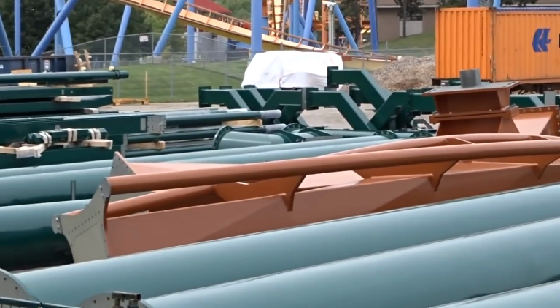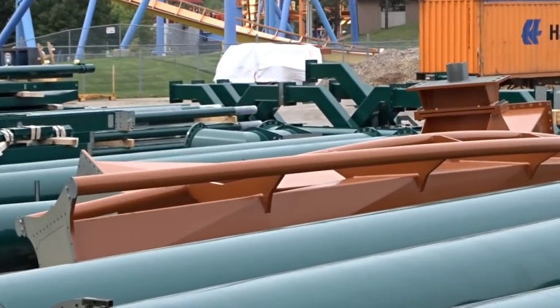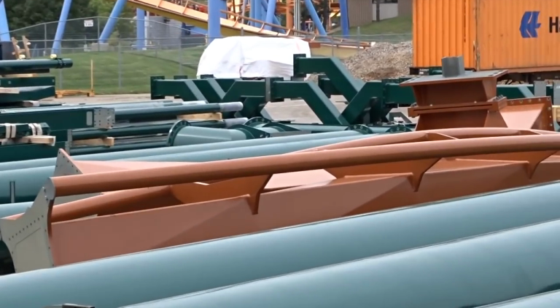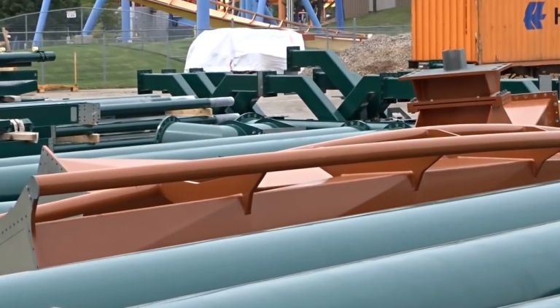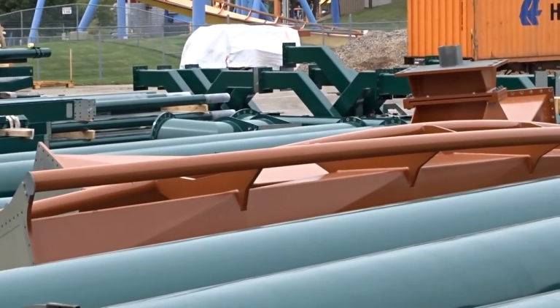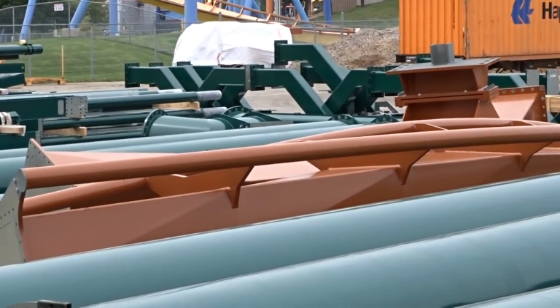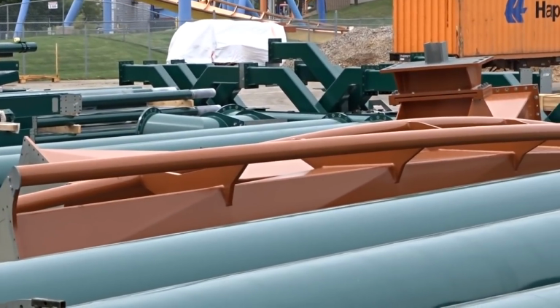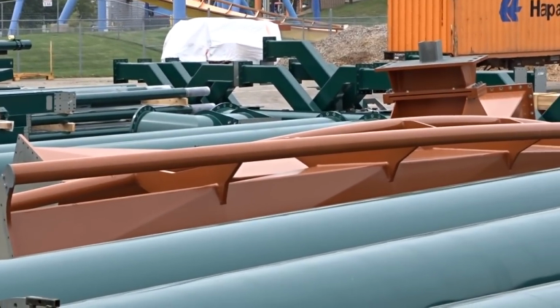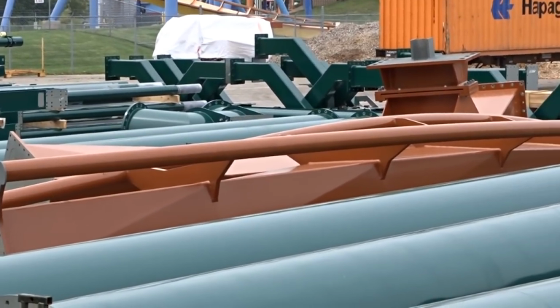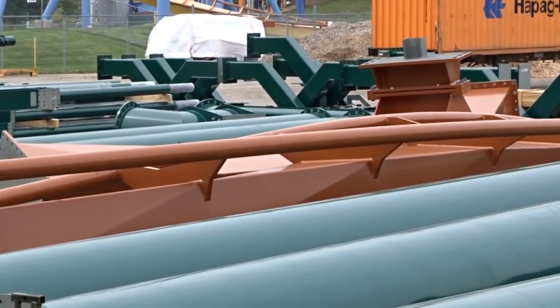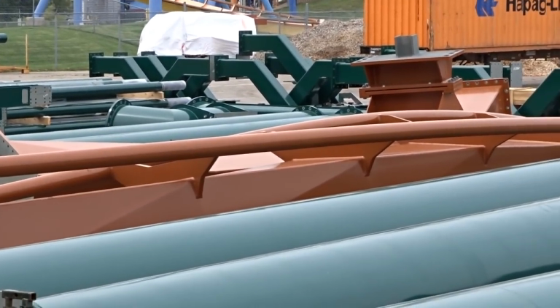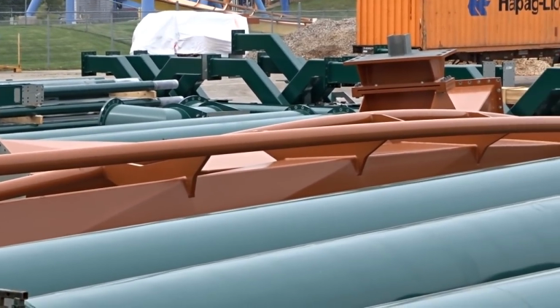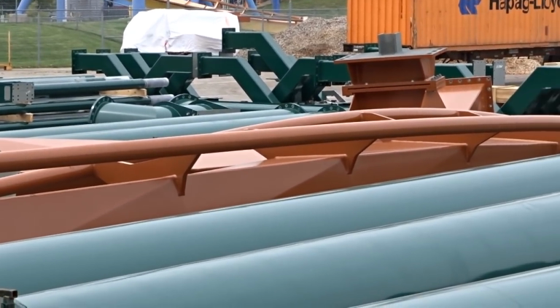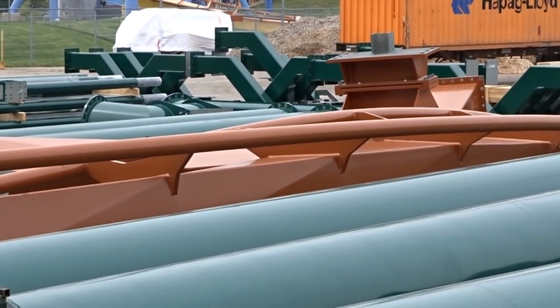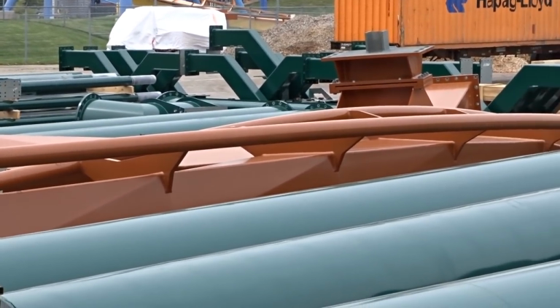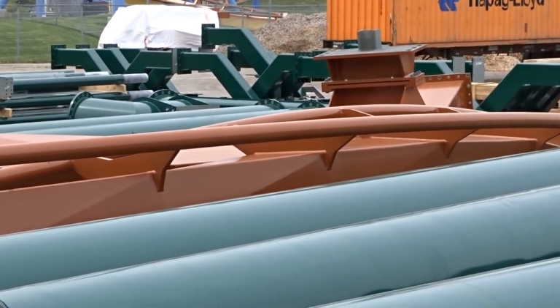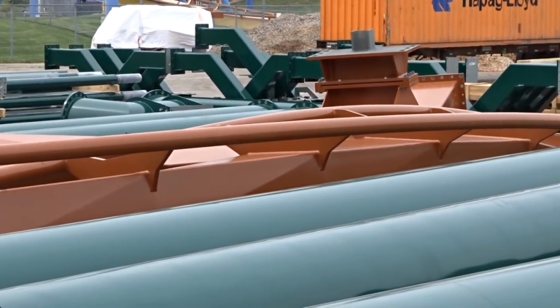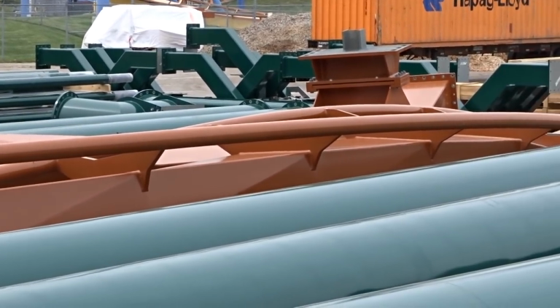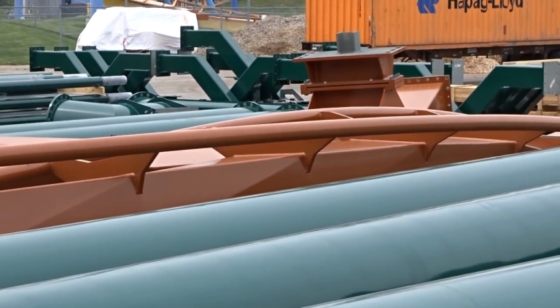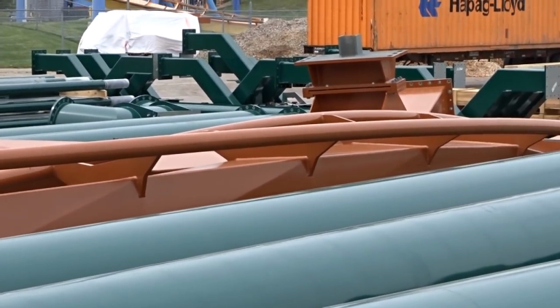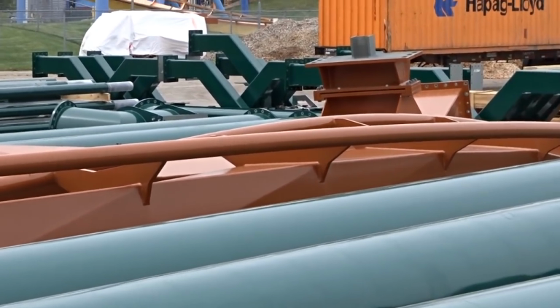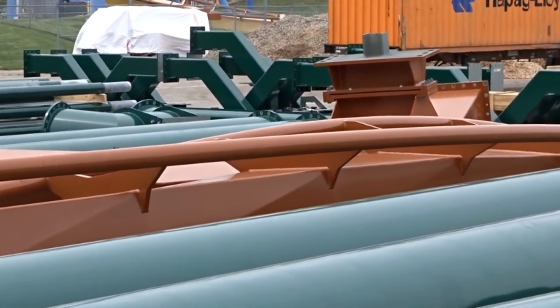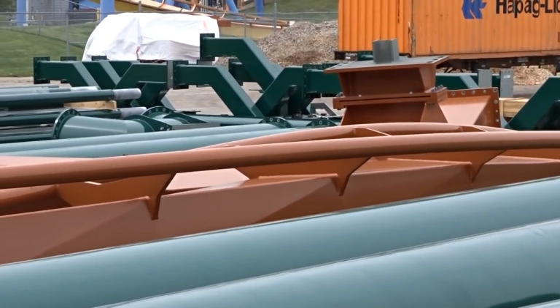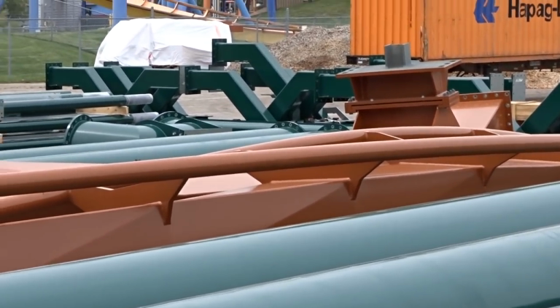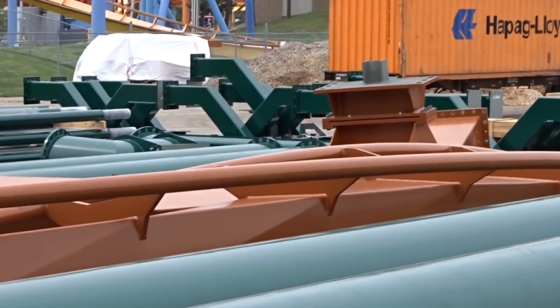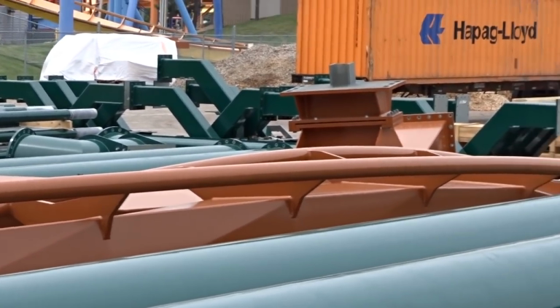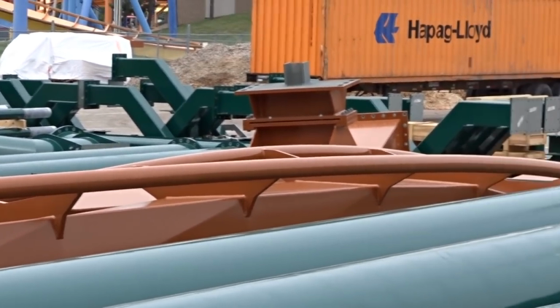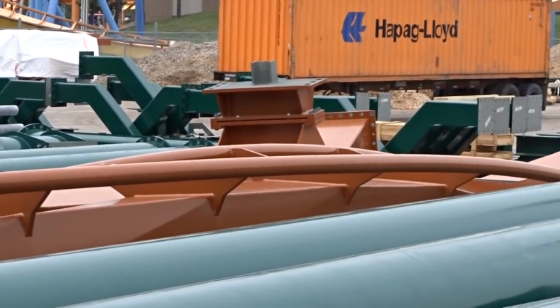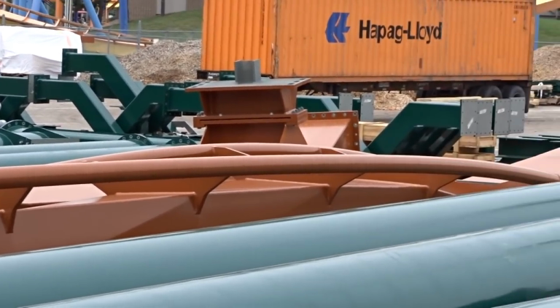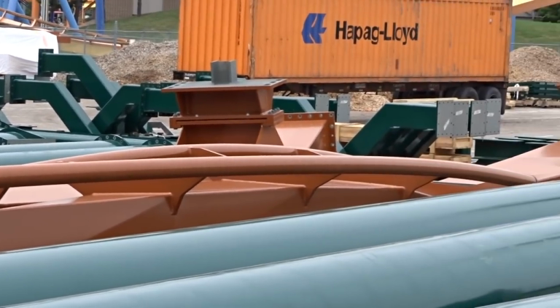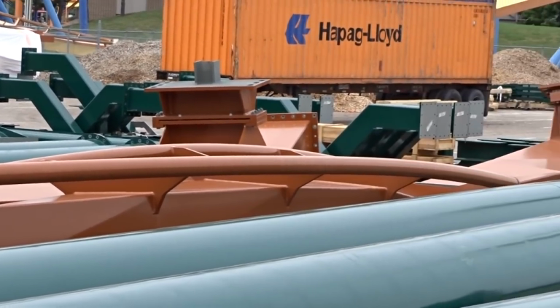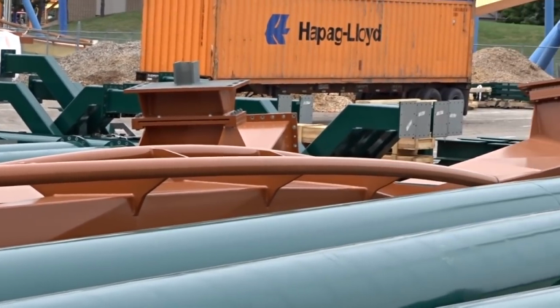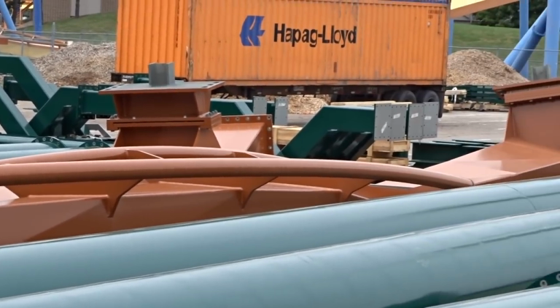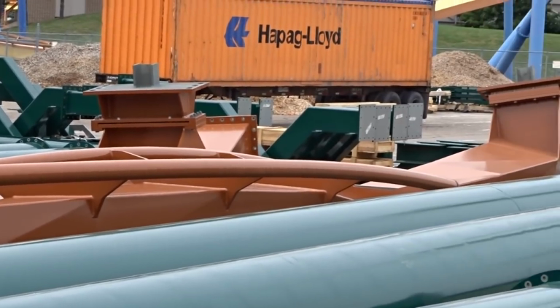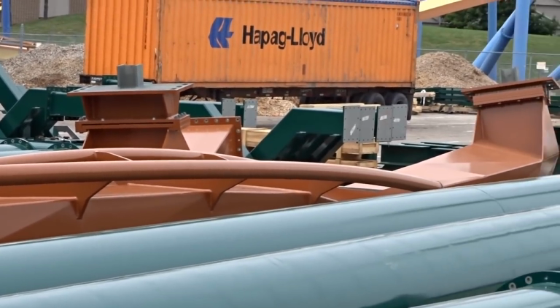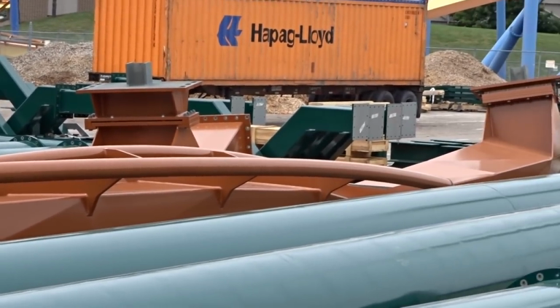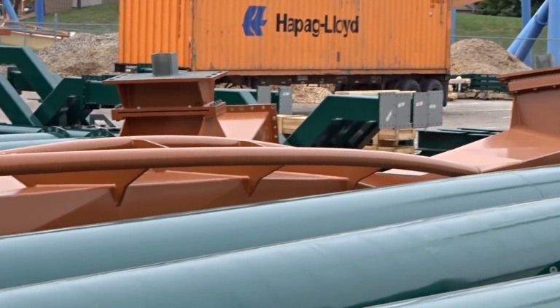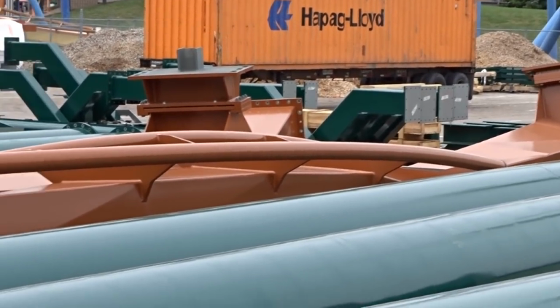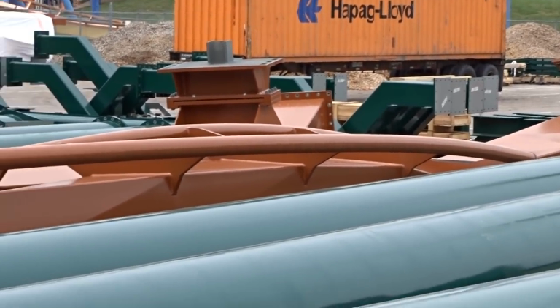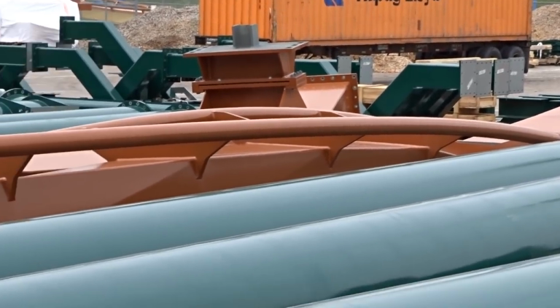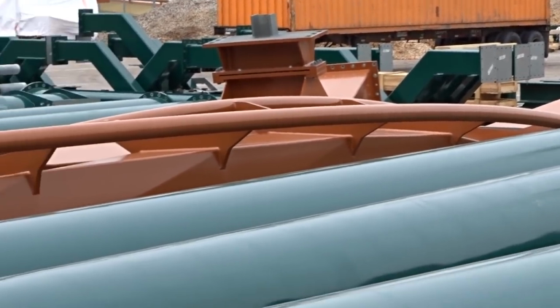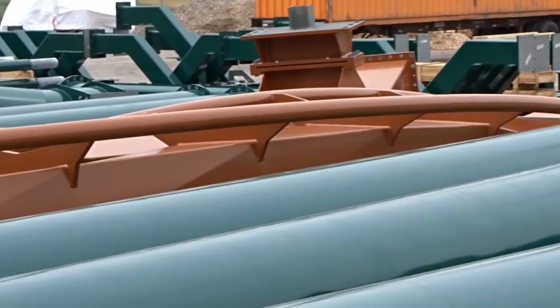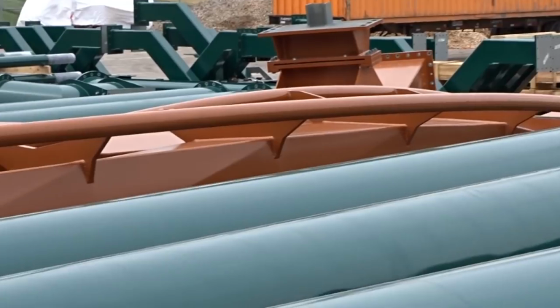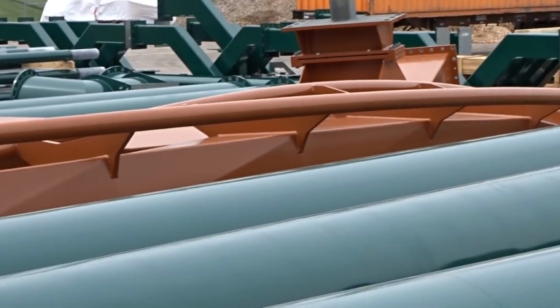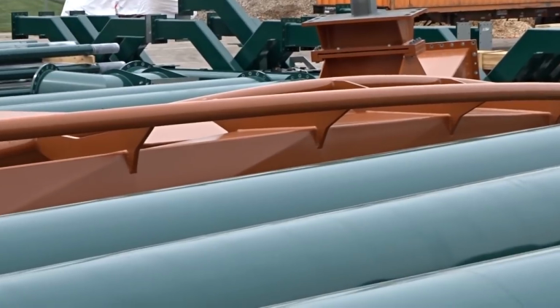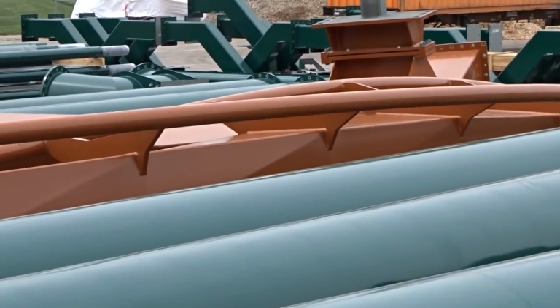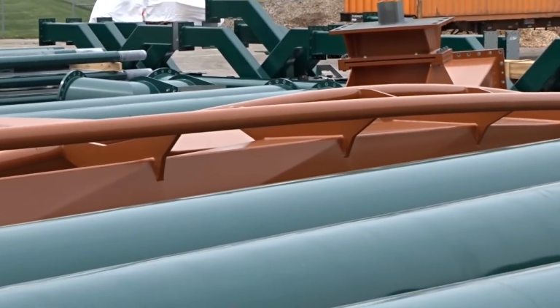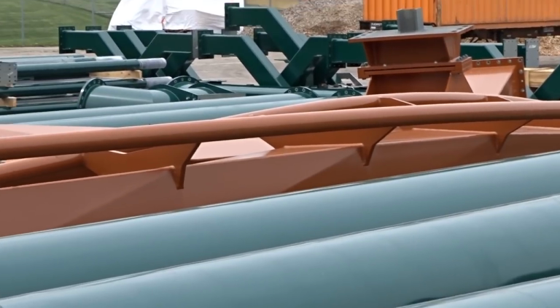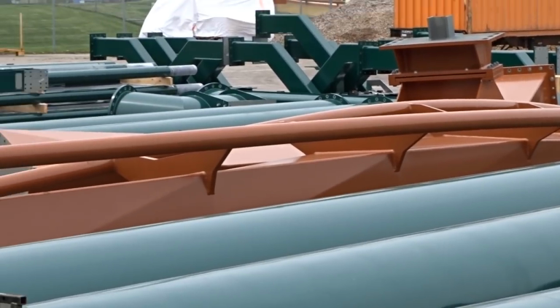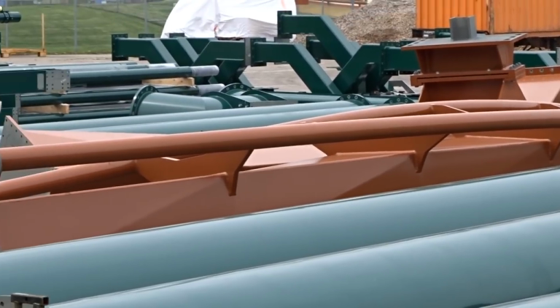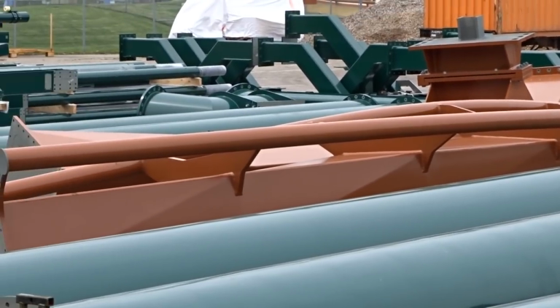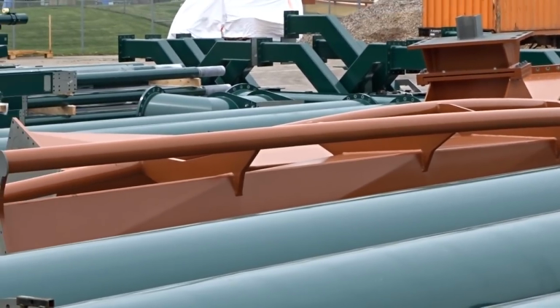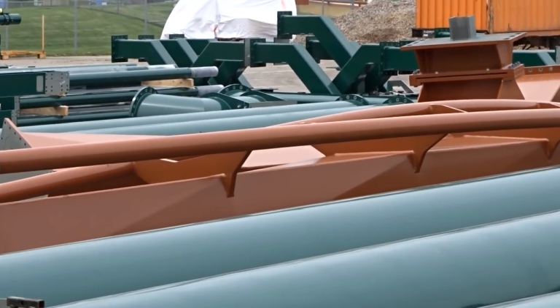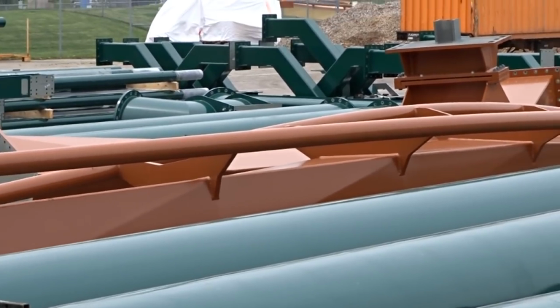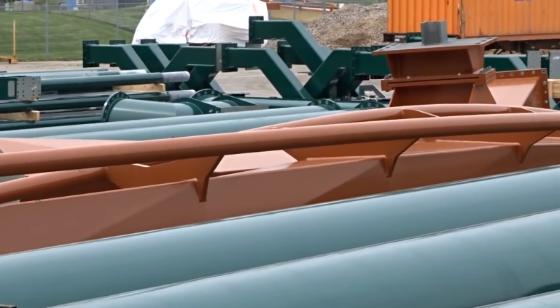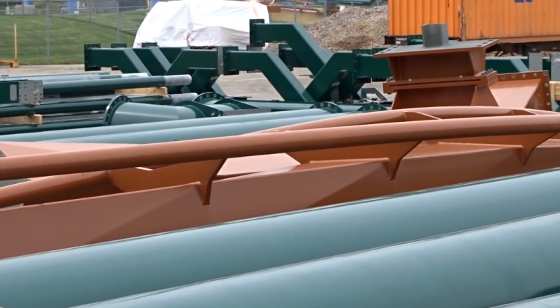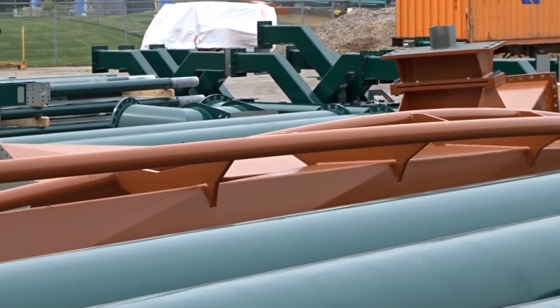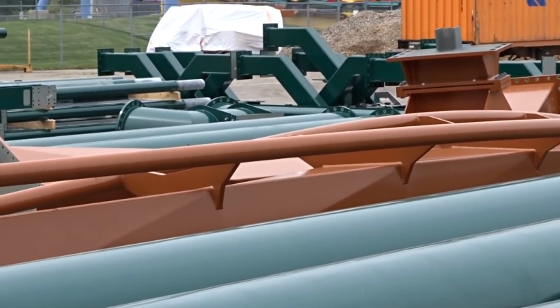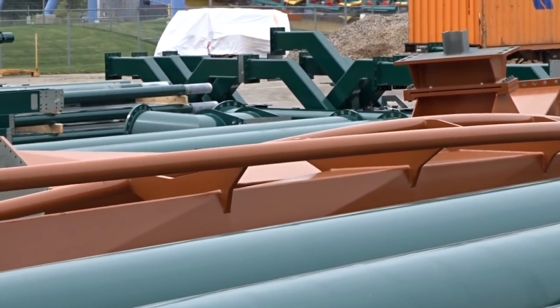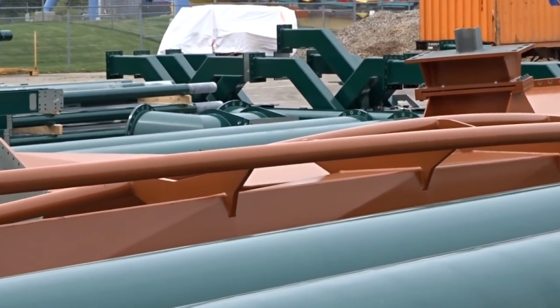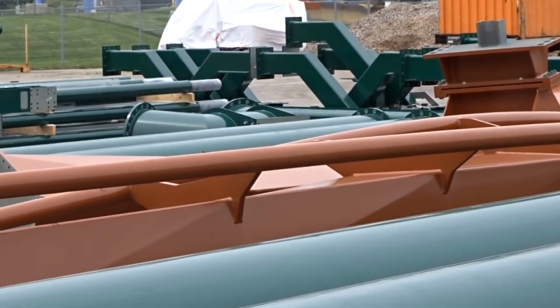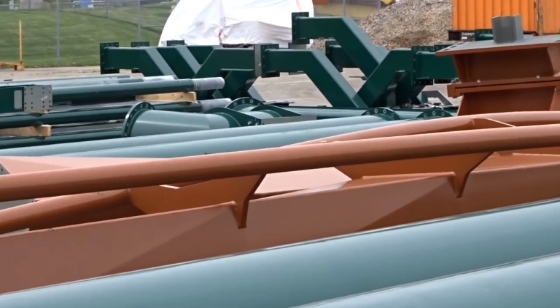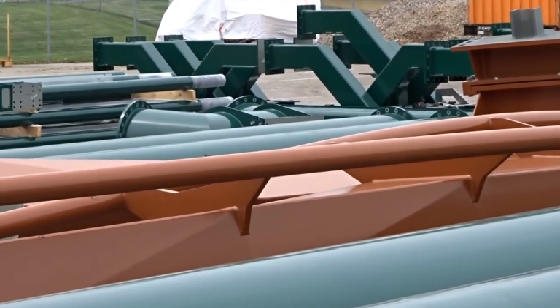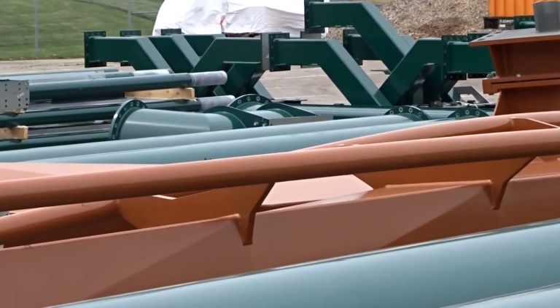I can't believe how quickly things are arriving. In the back there you can see the motor for the lift hill — see how massive that is? That's the motor for the lift hill right there.